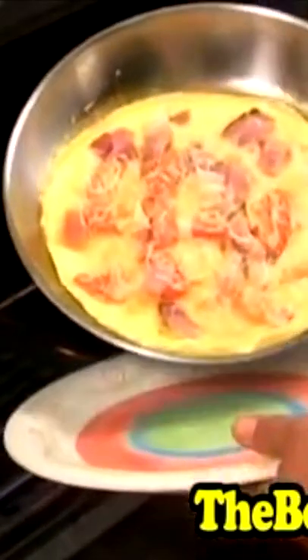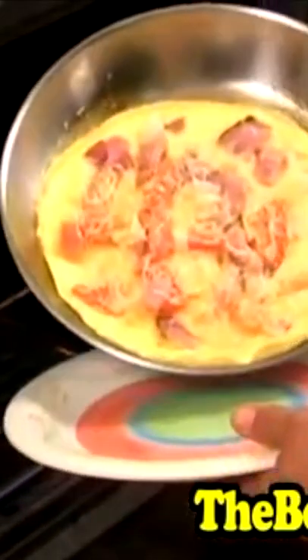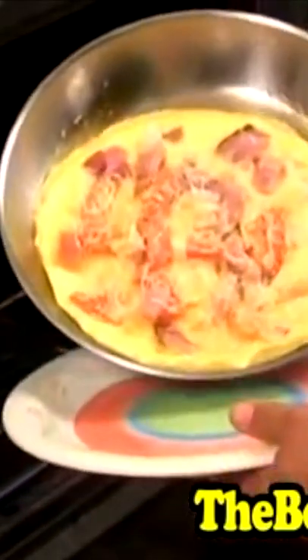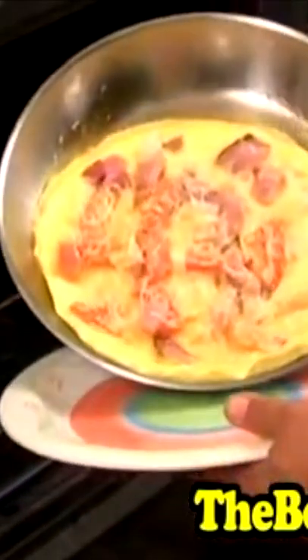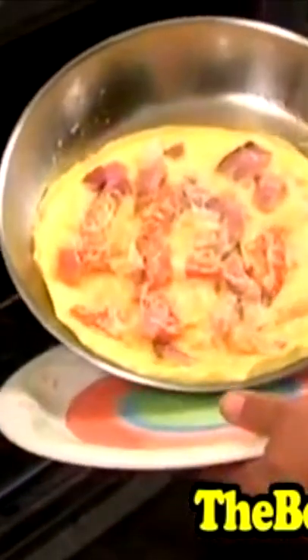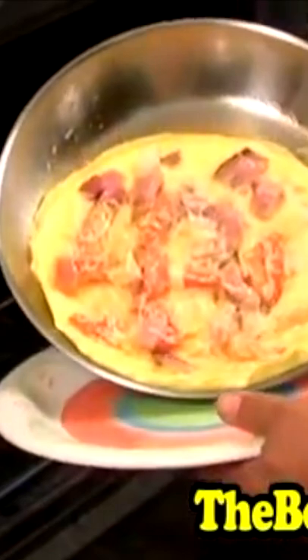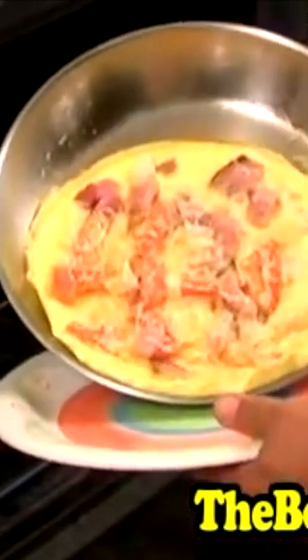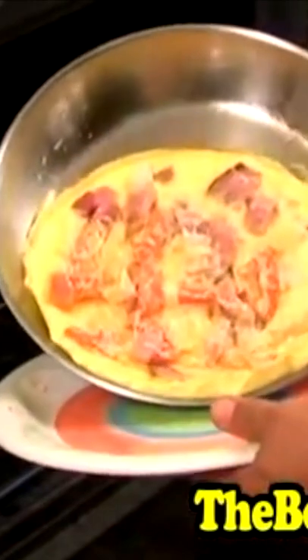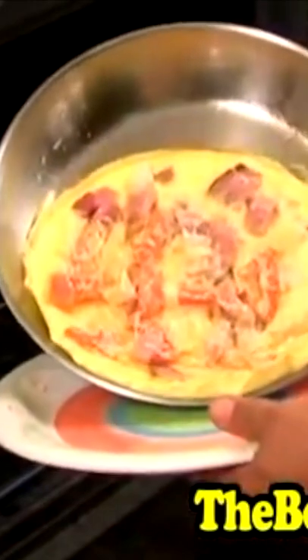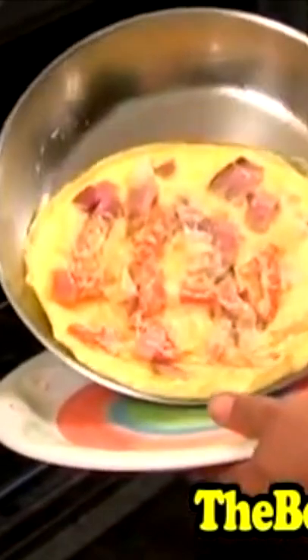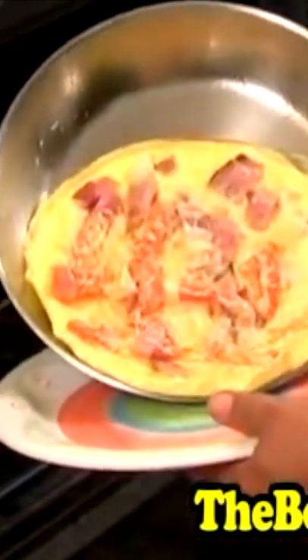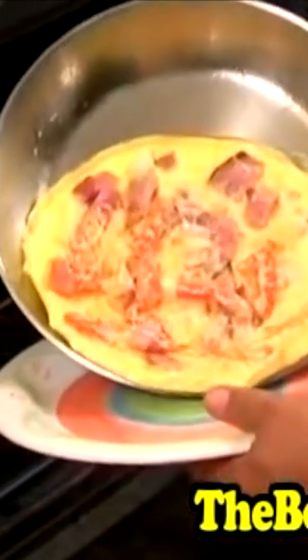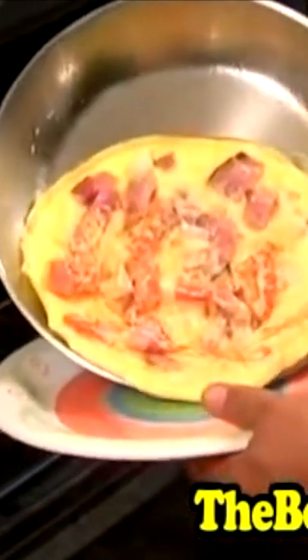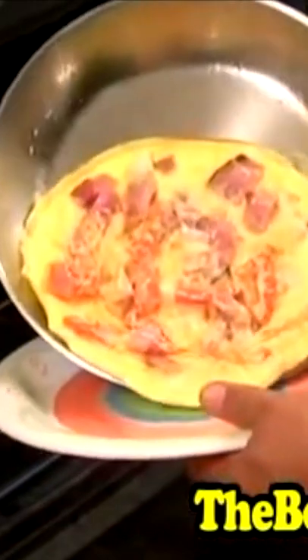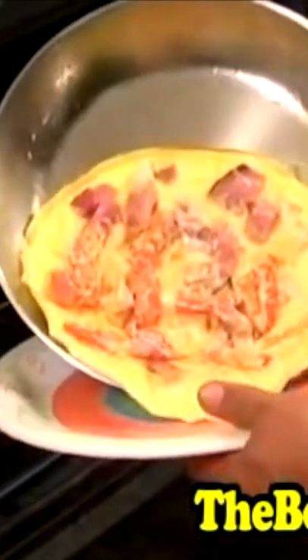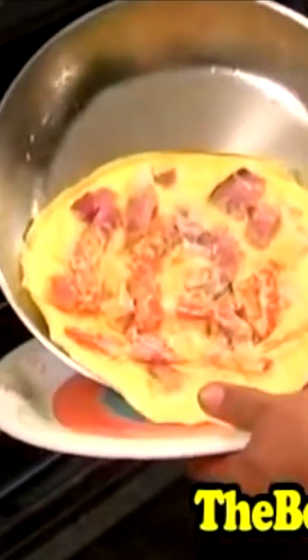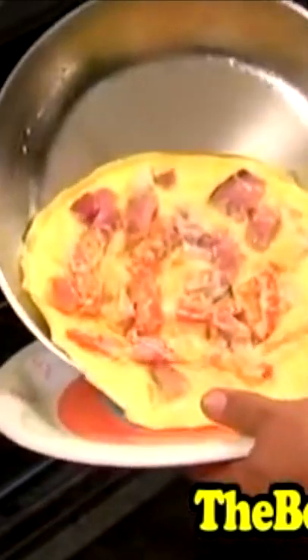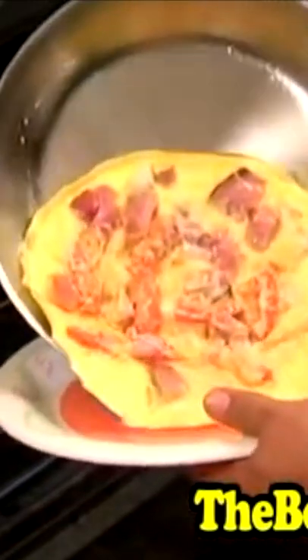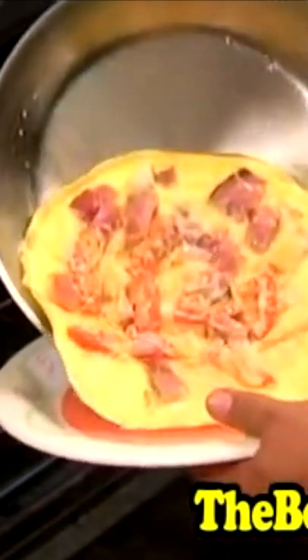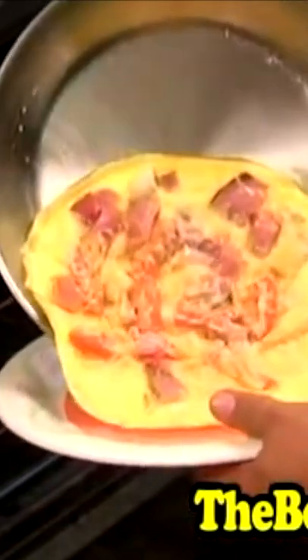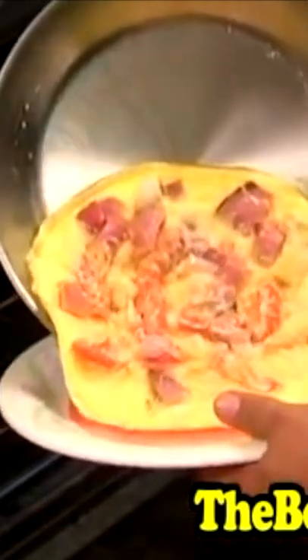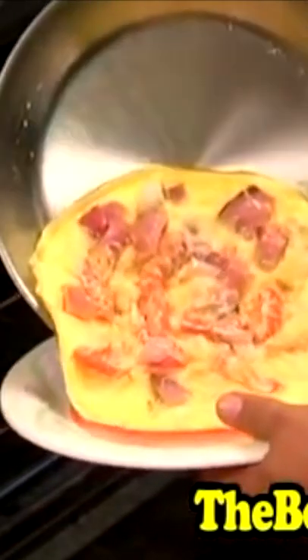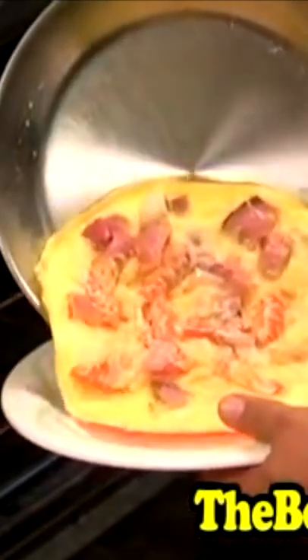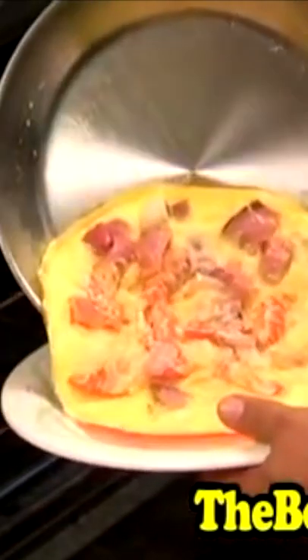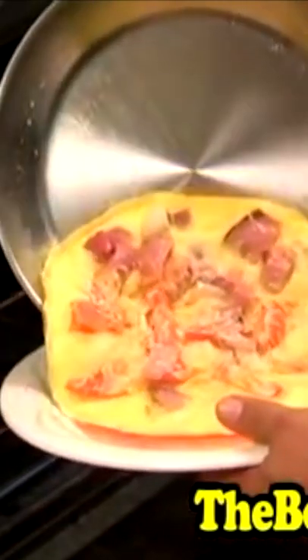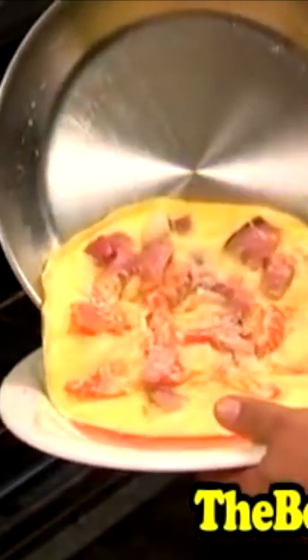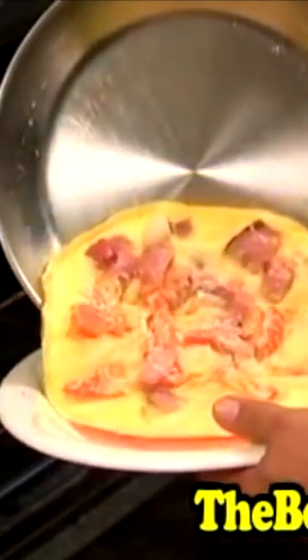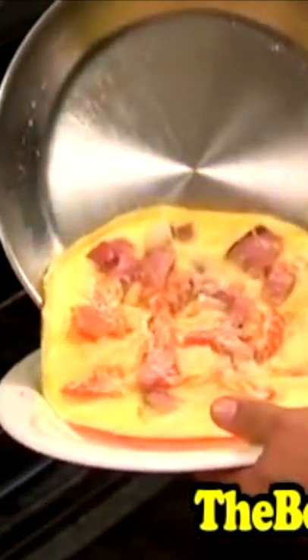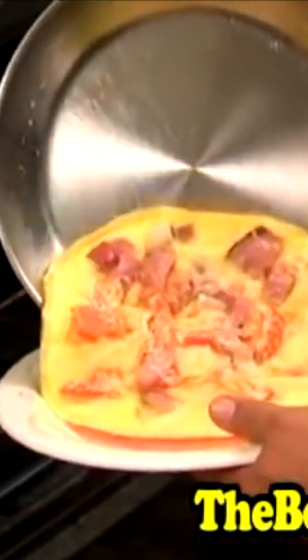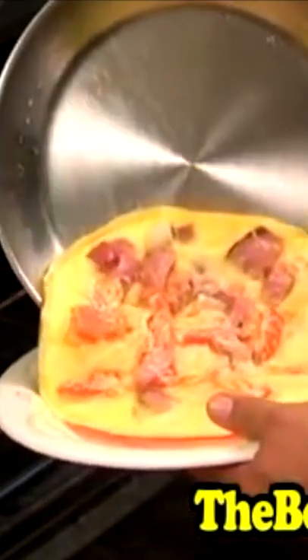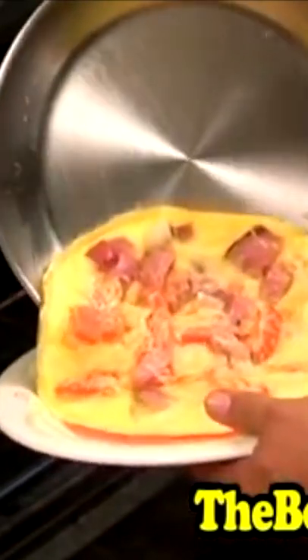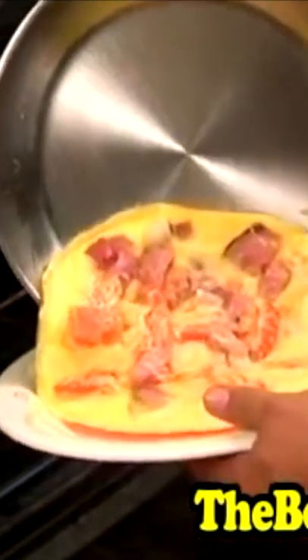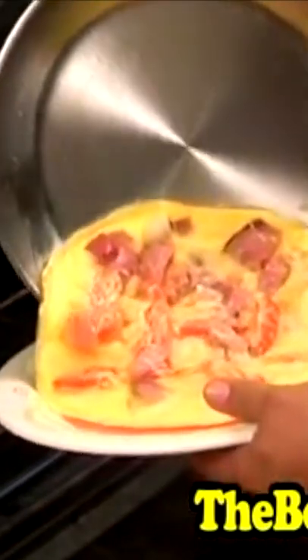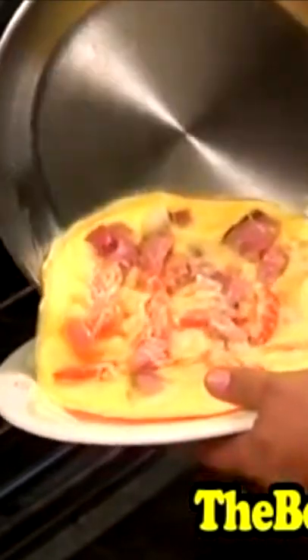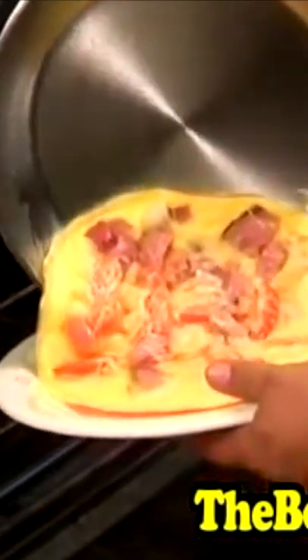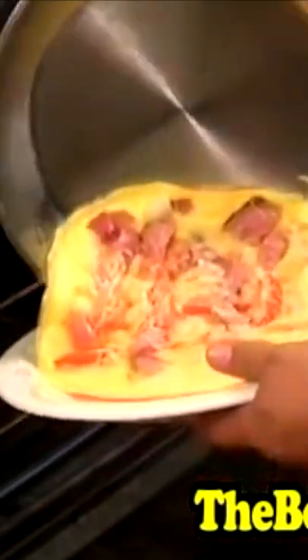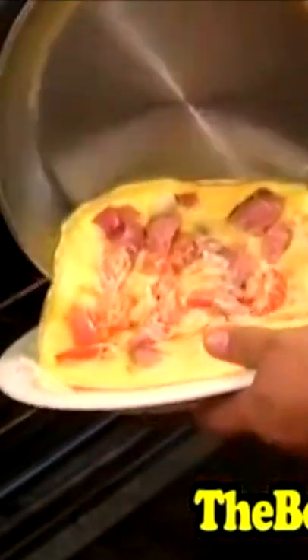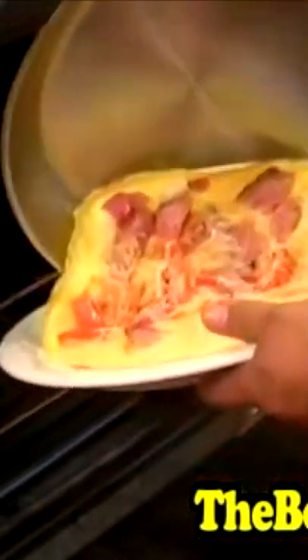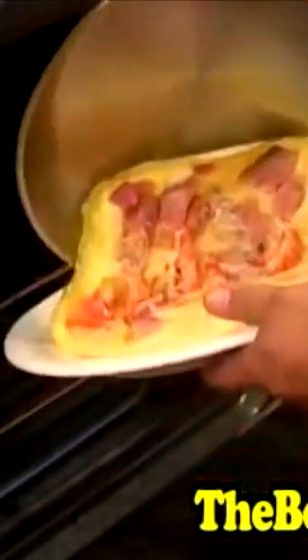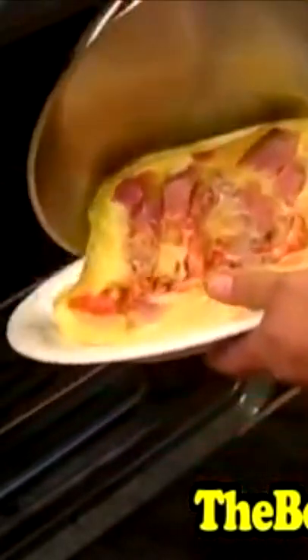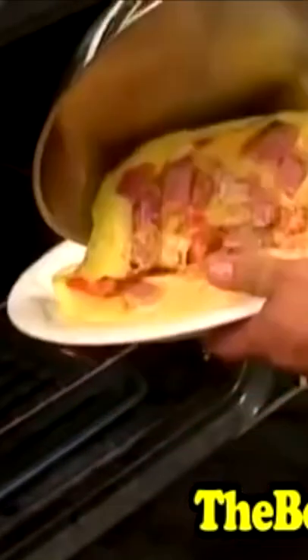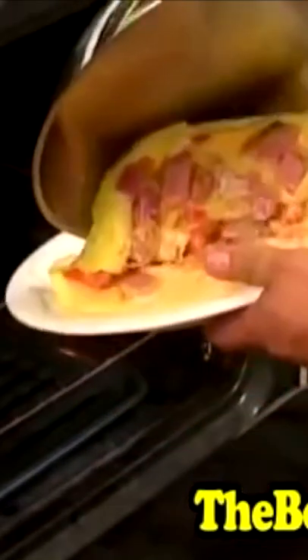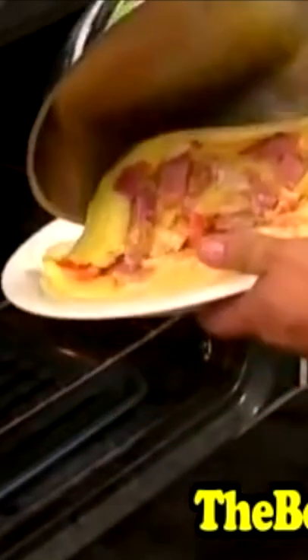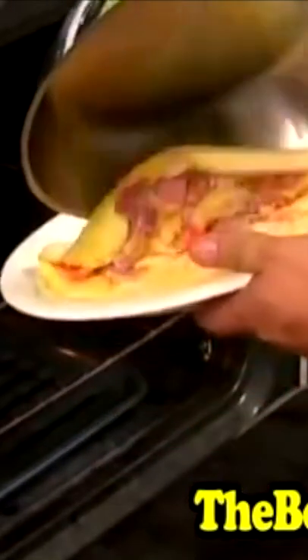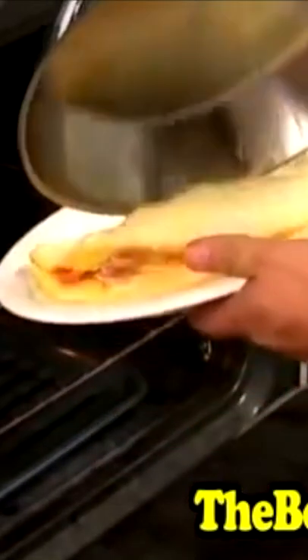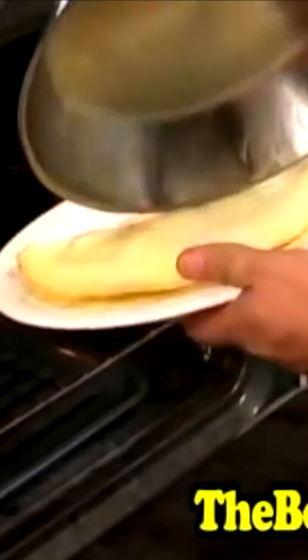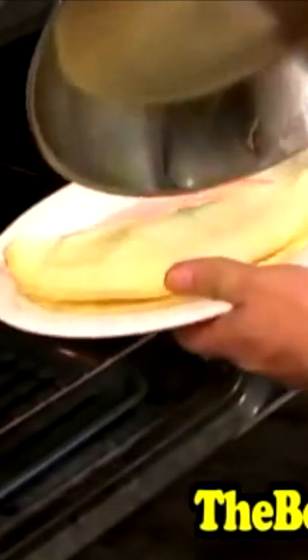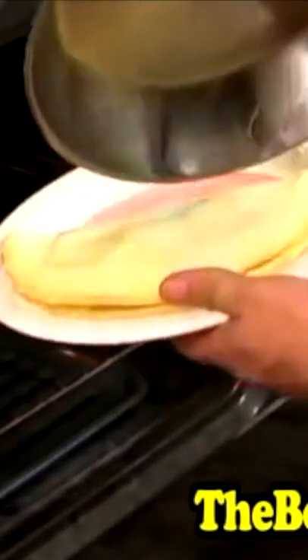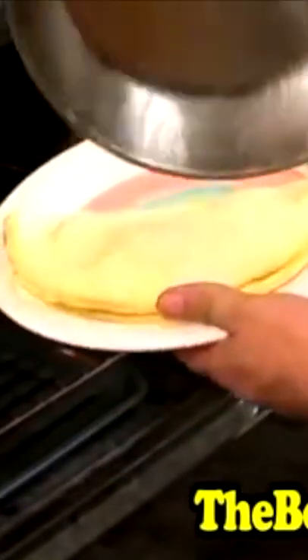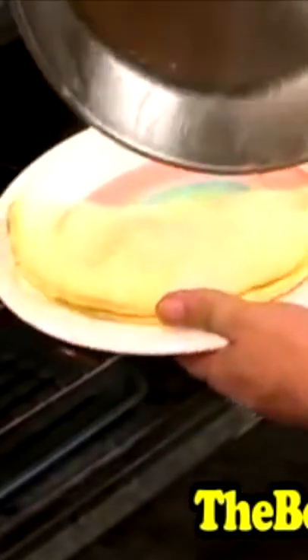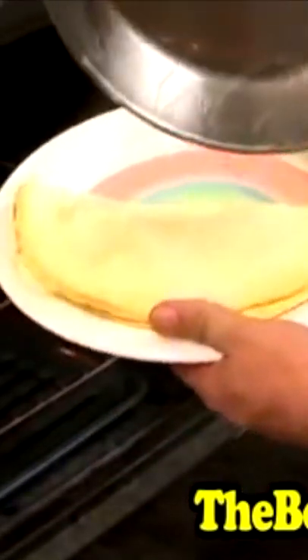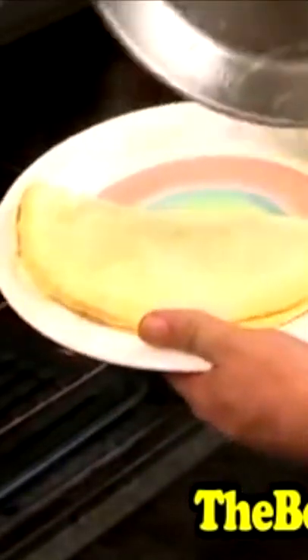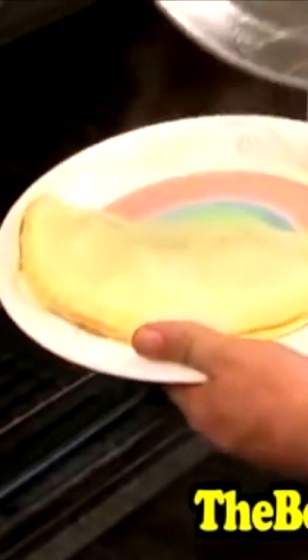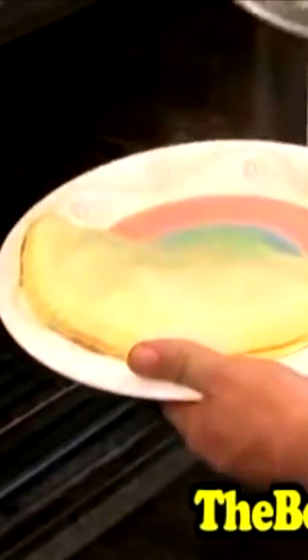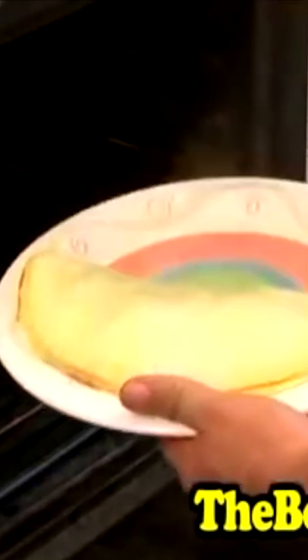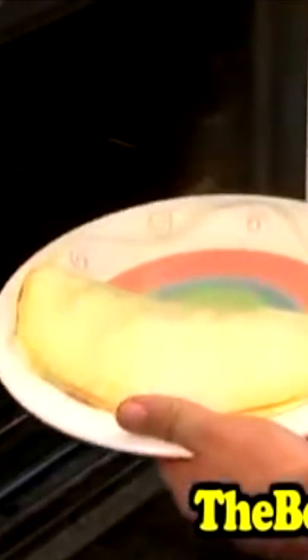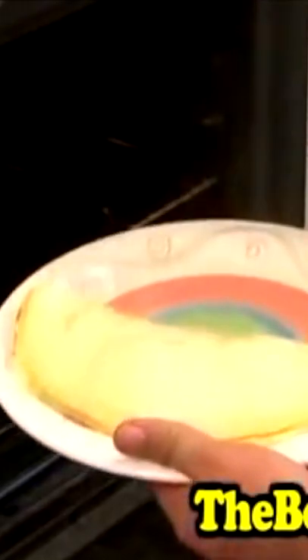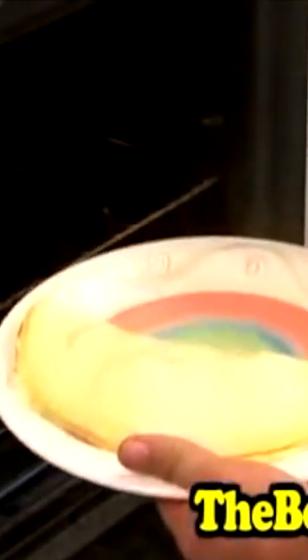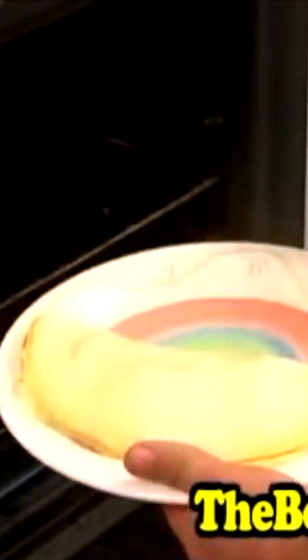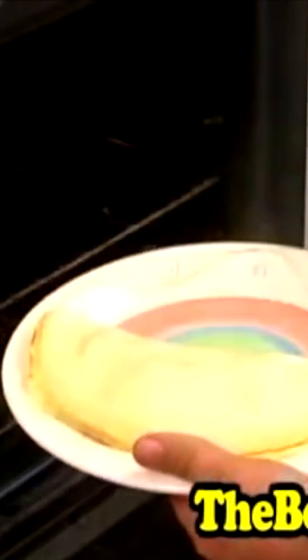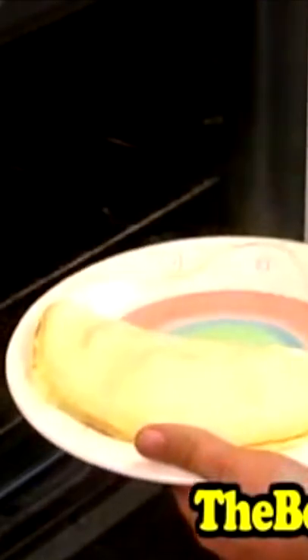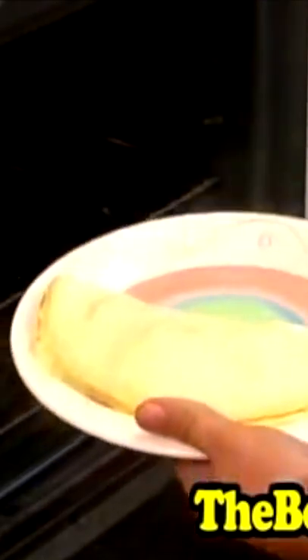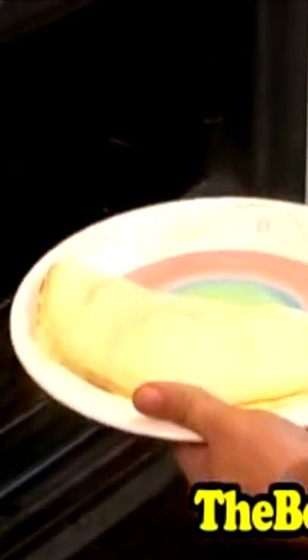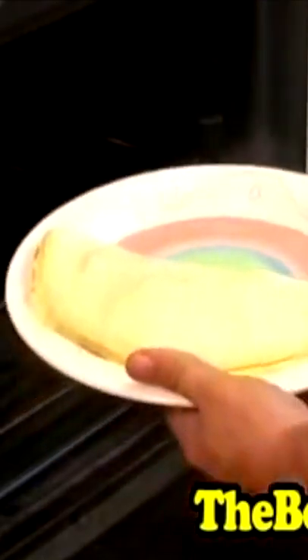Let's see if we can do this right. And flip! Oh ho ho!